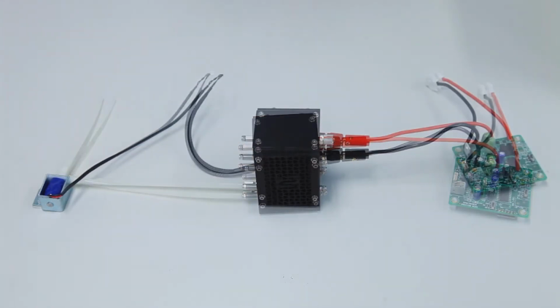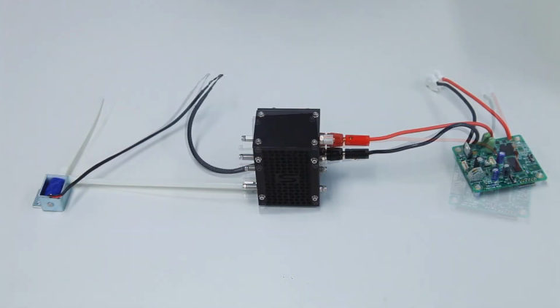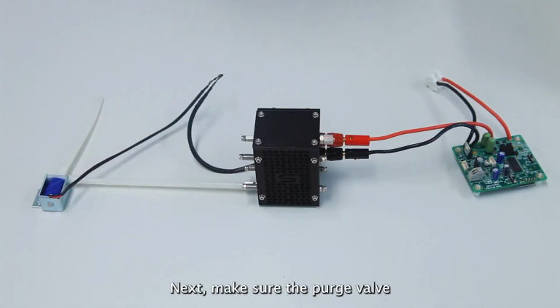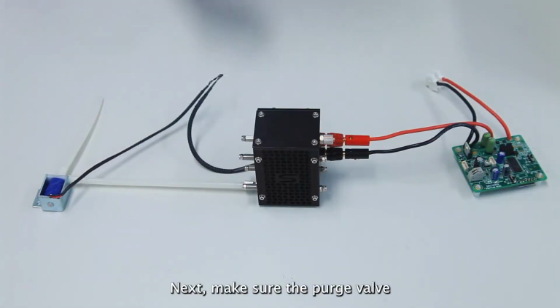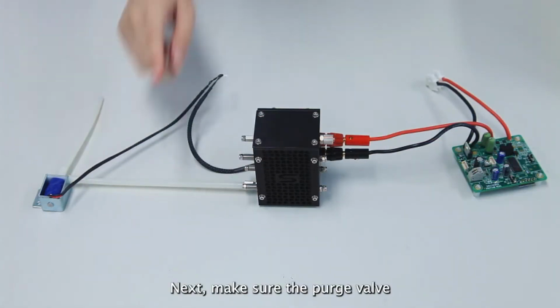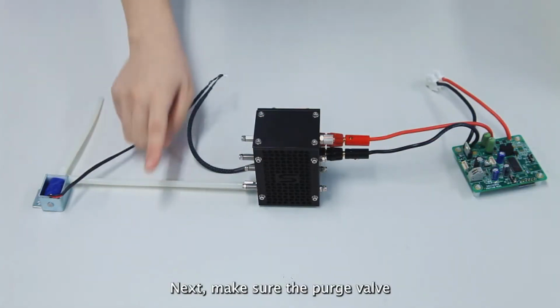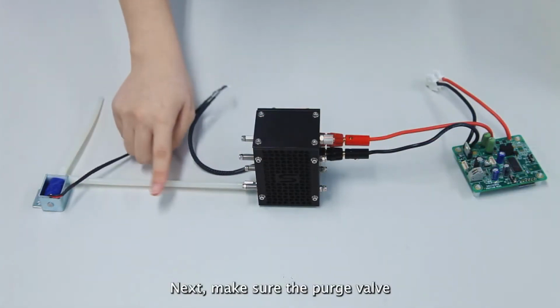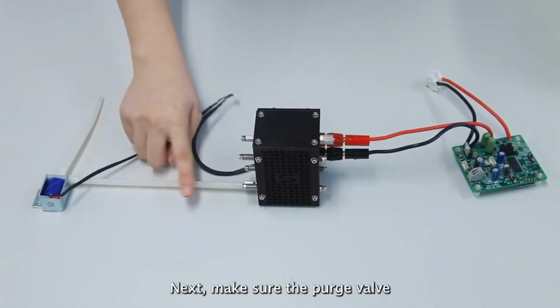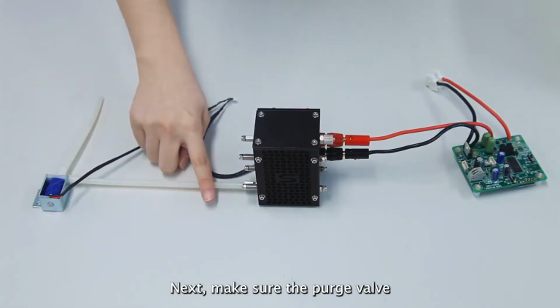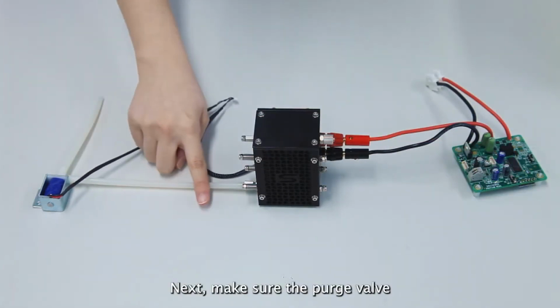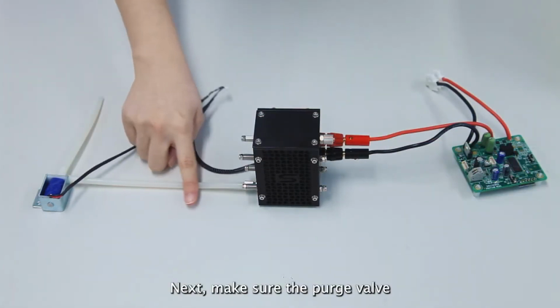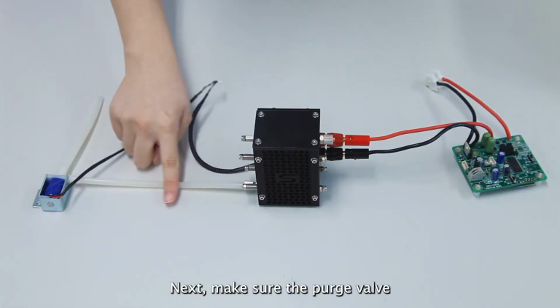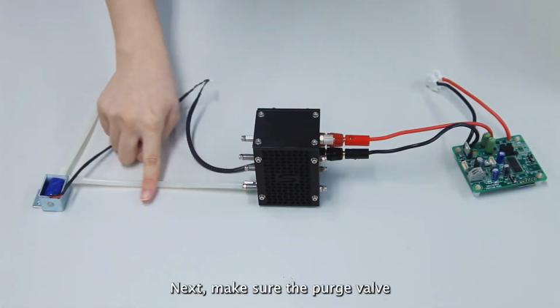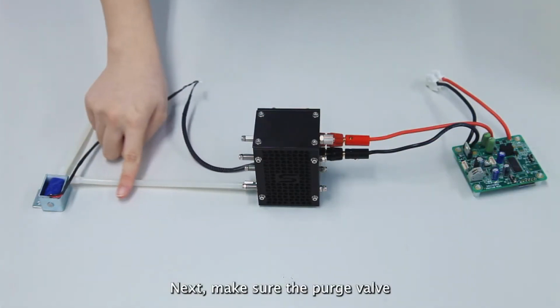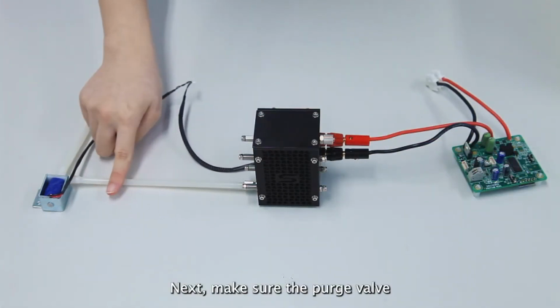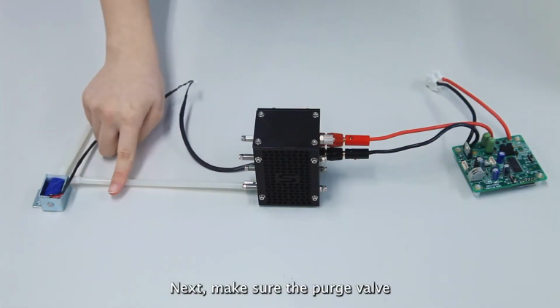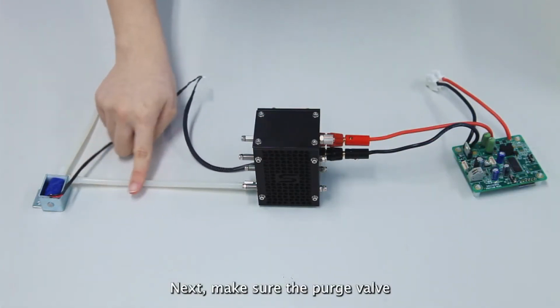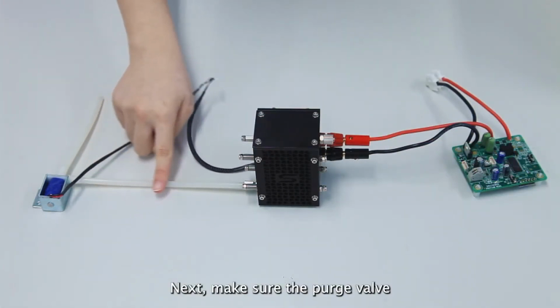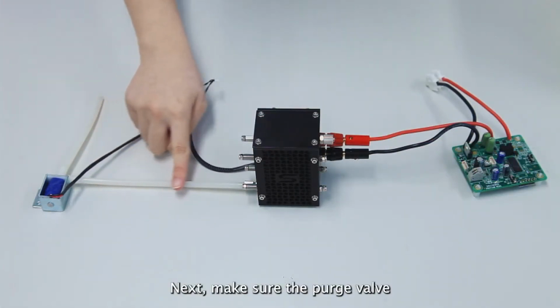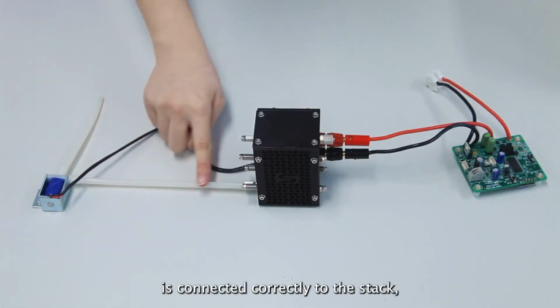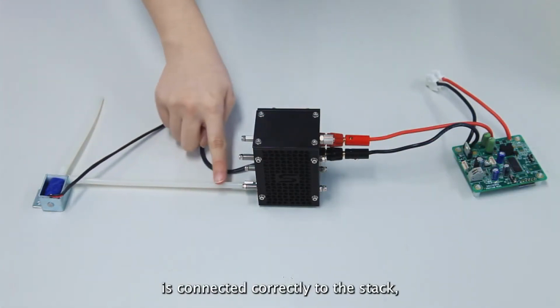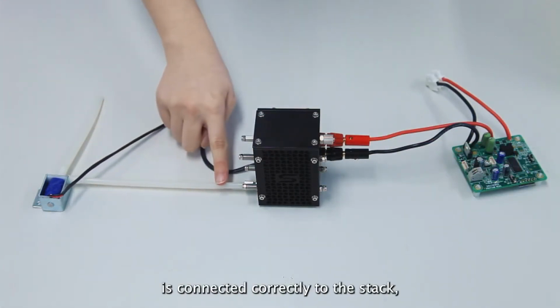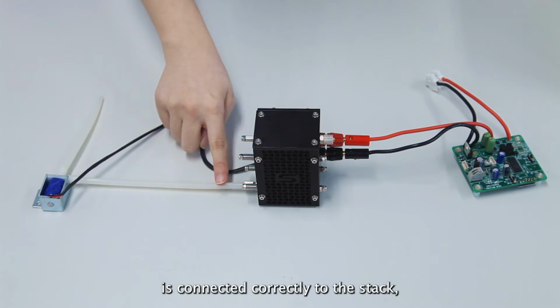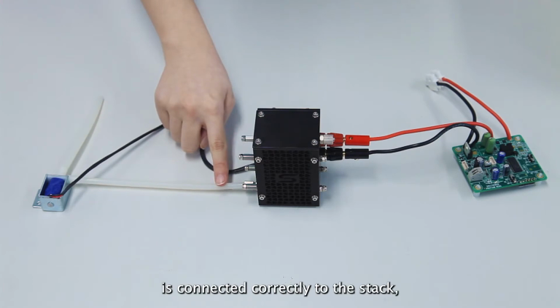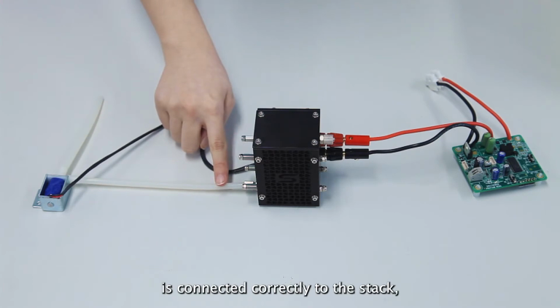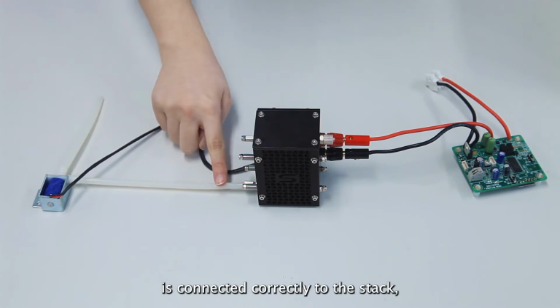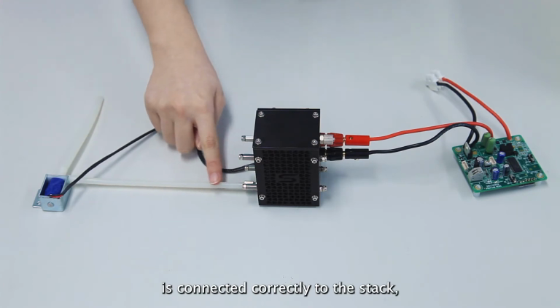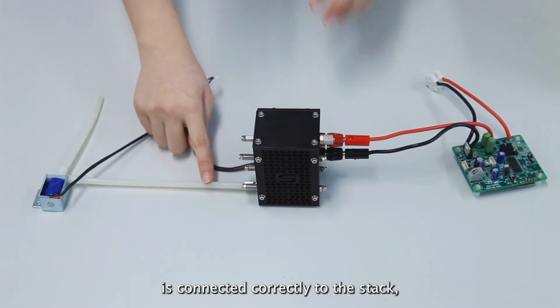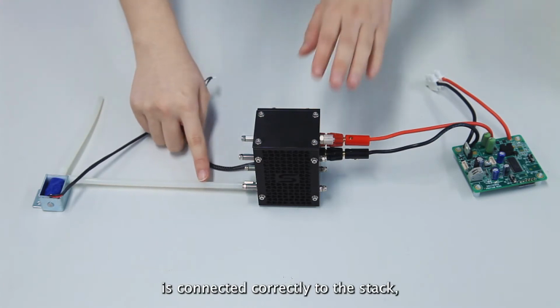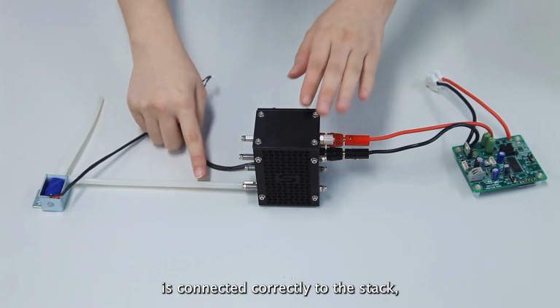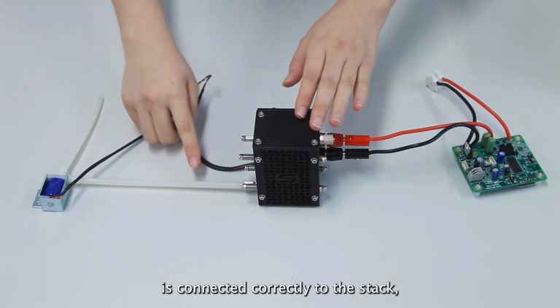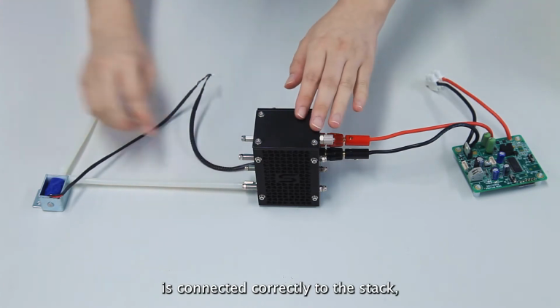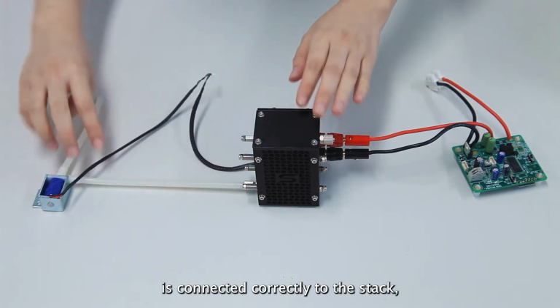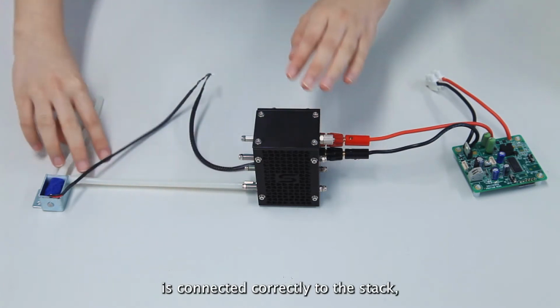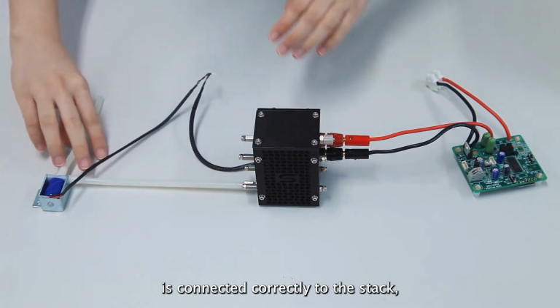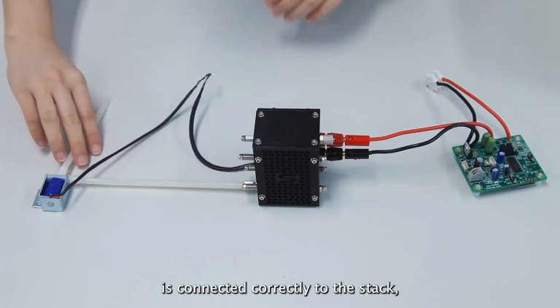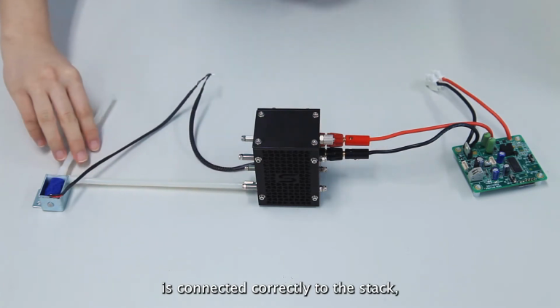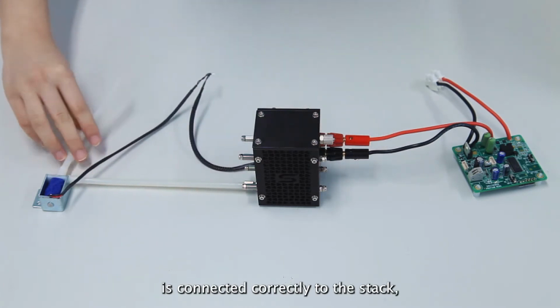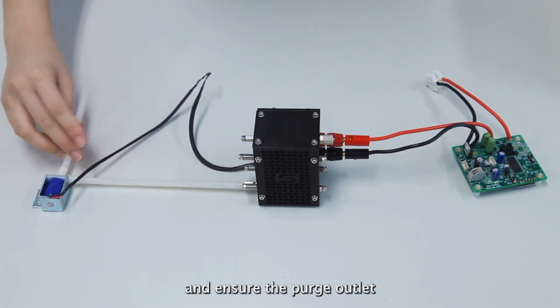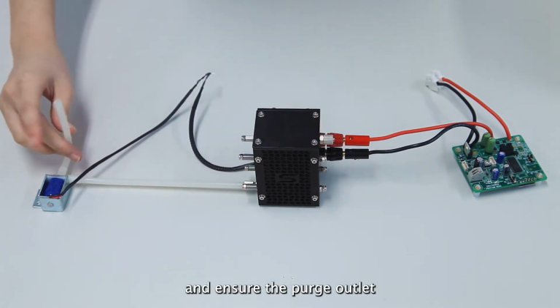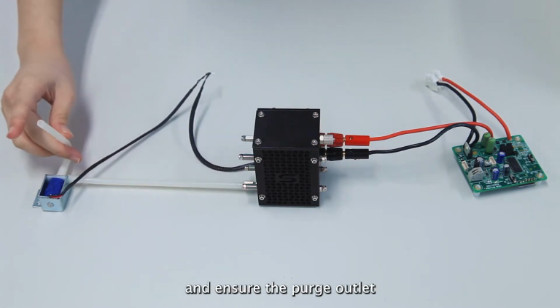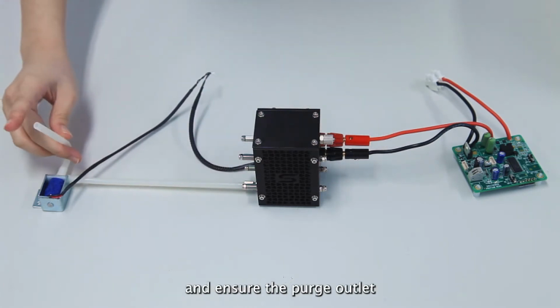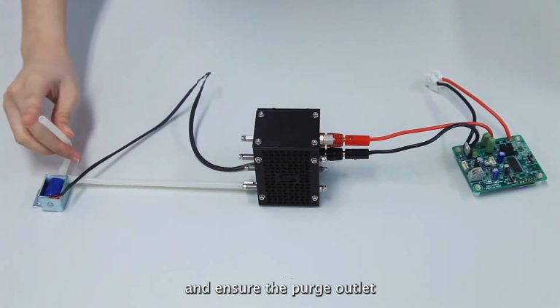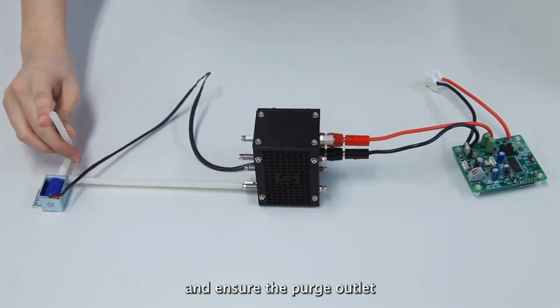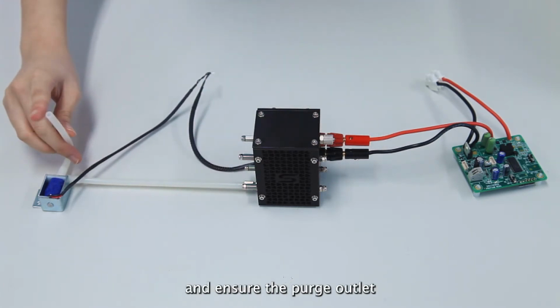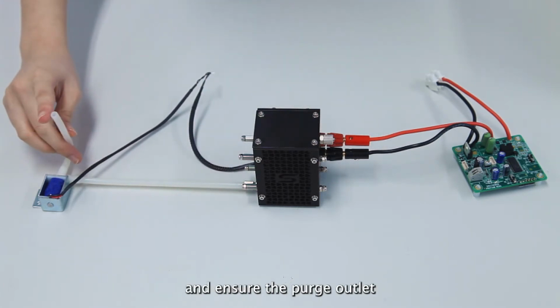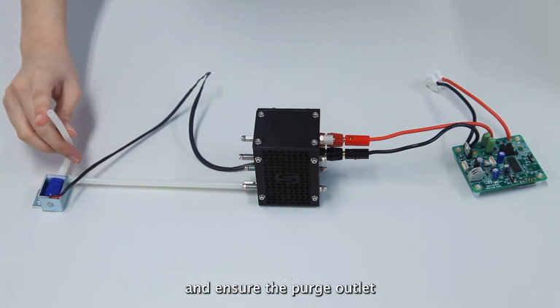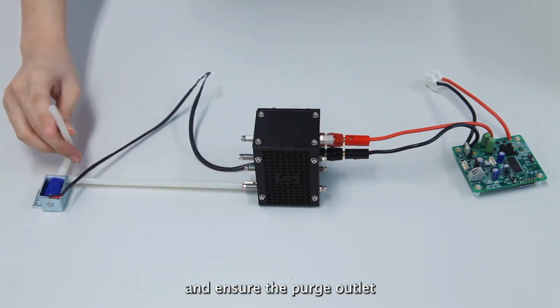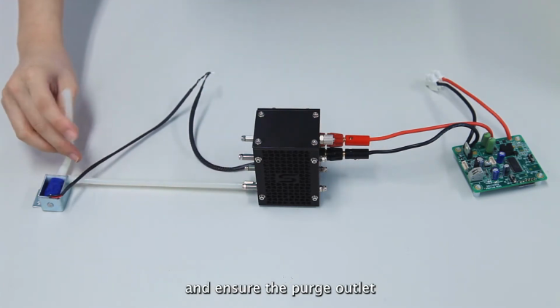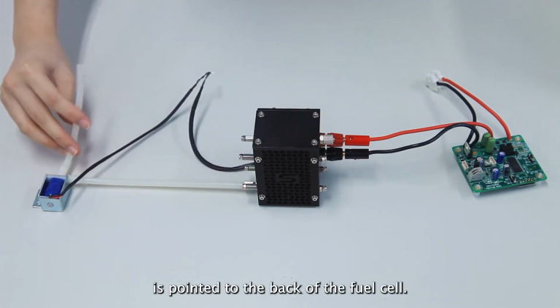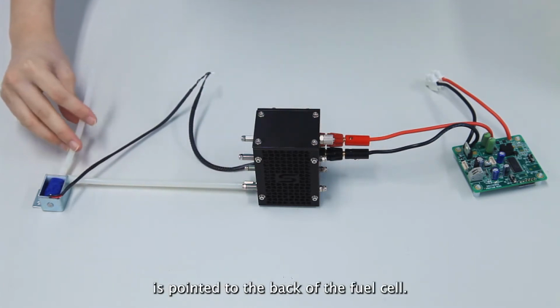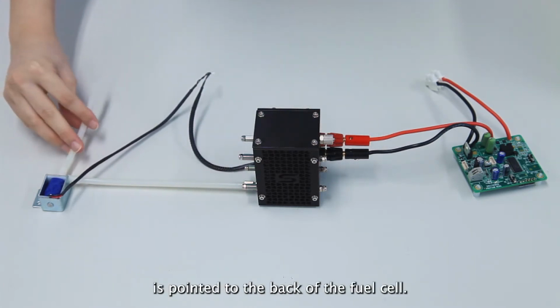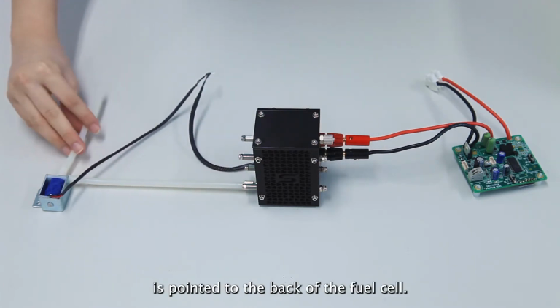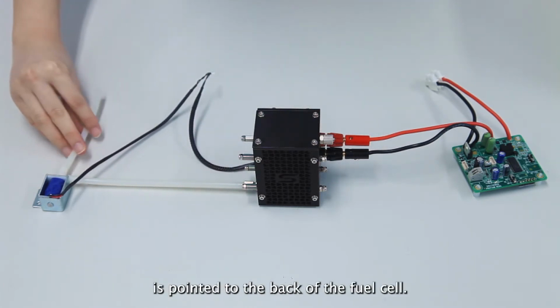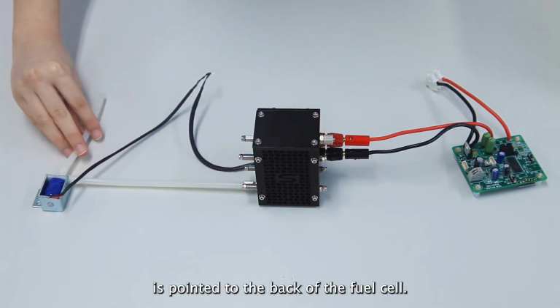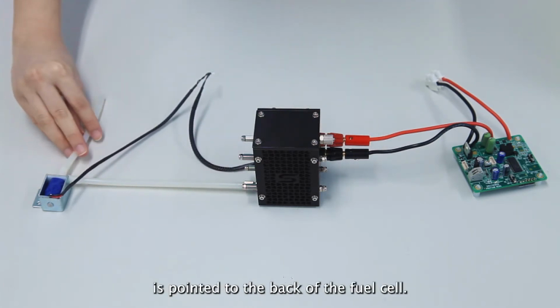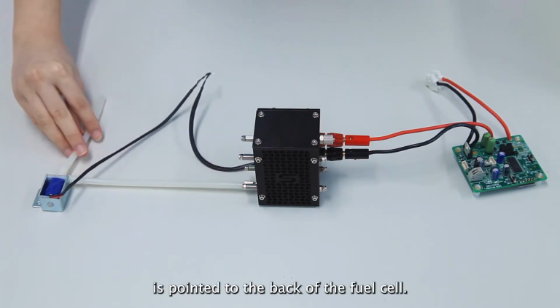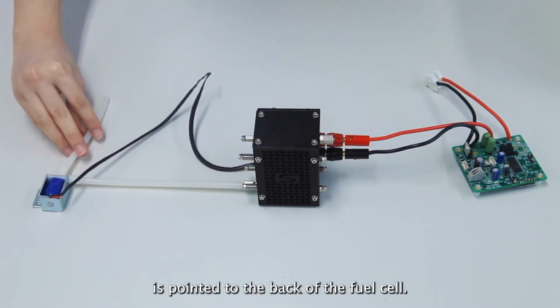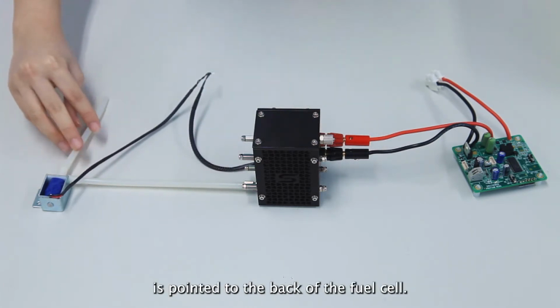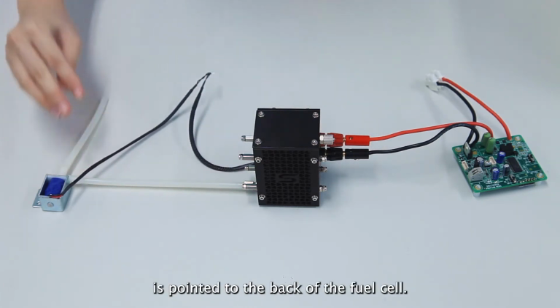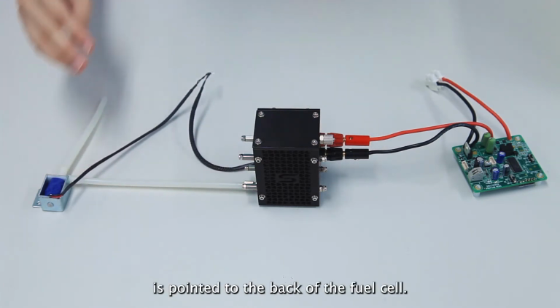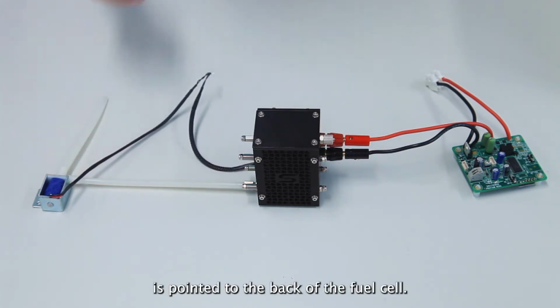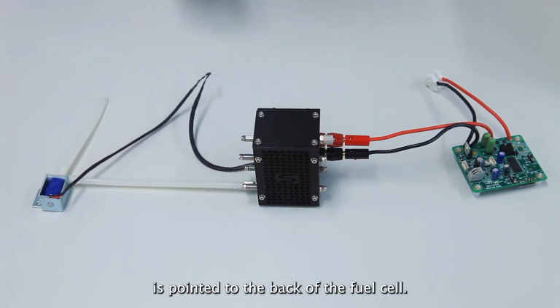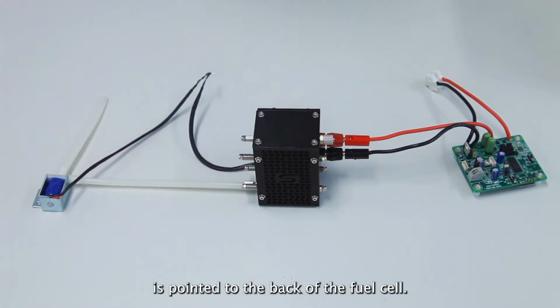Next, make sure the purge valve is connected correctly to the stack, and ensure the purge outlet is pointed to the back of the fuel cell.